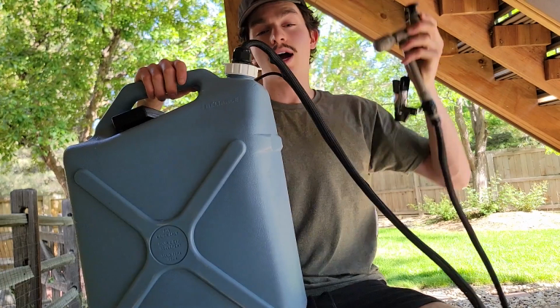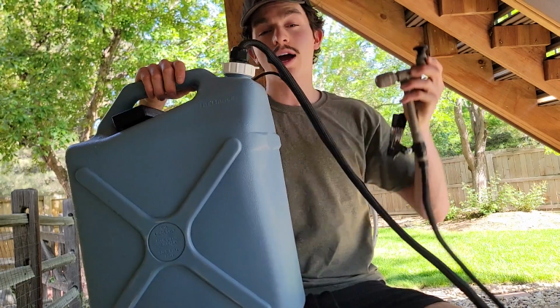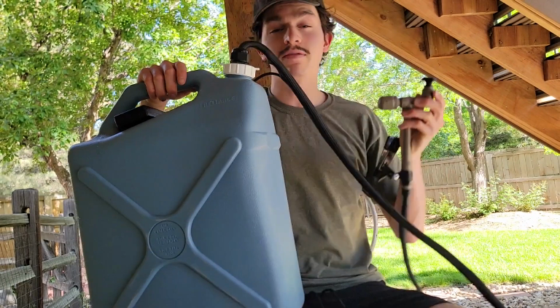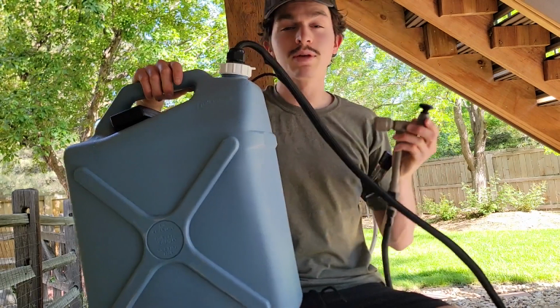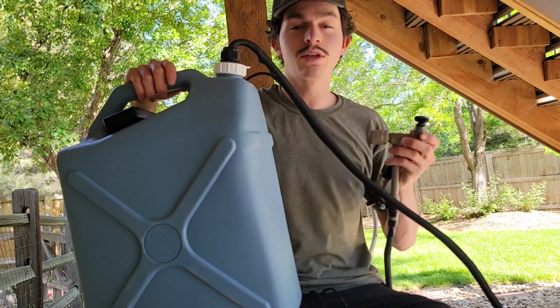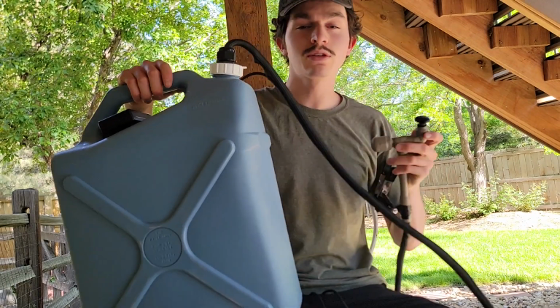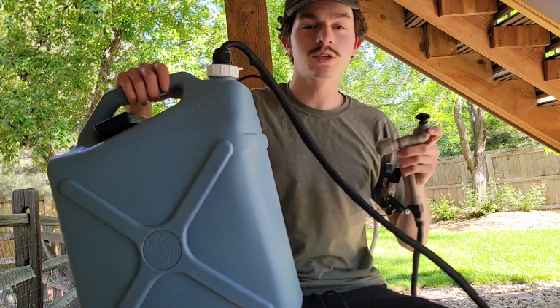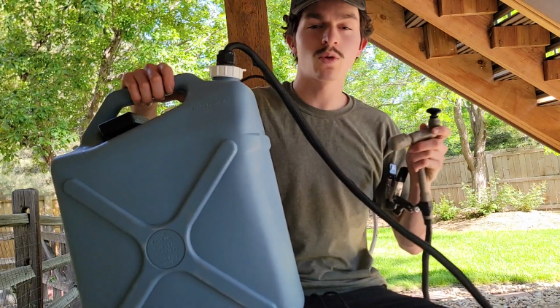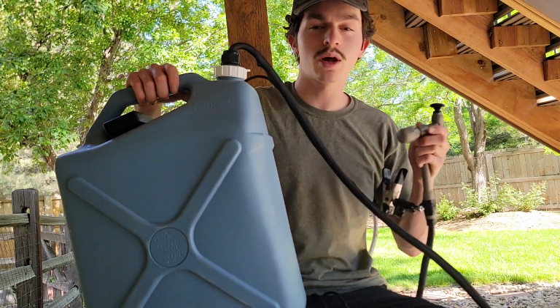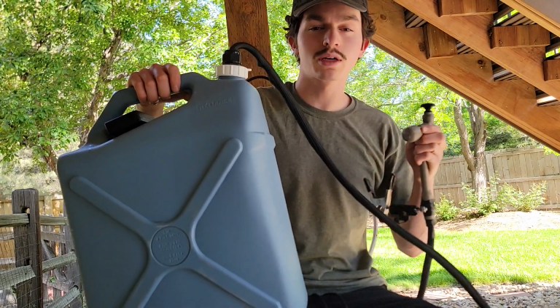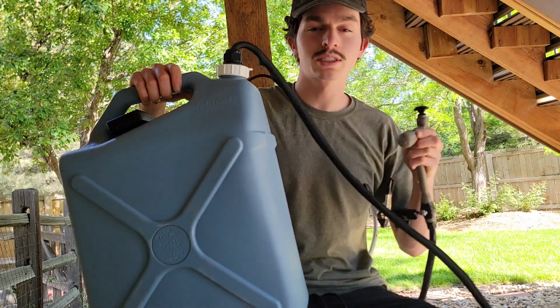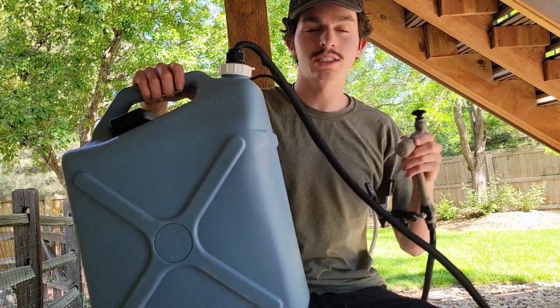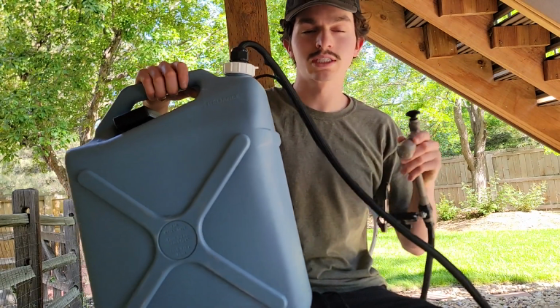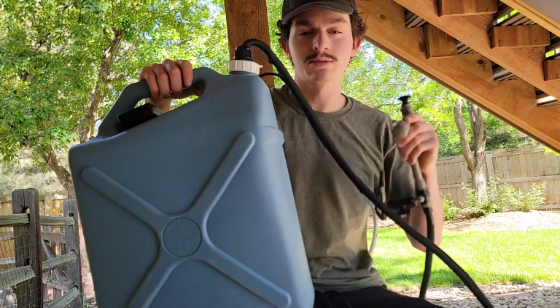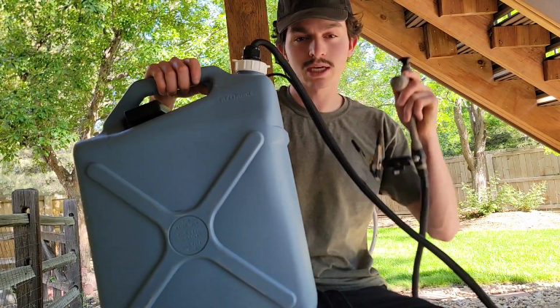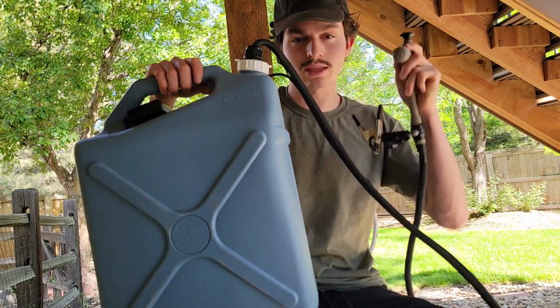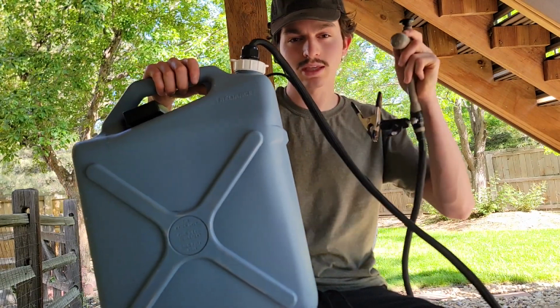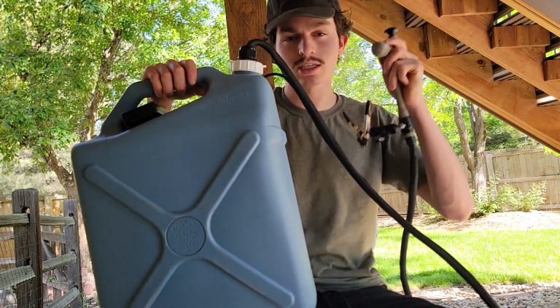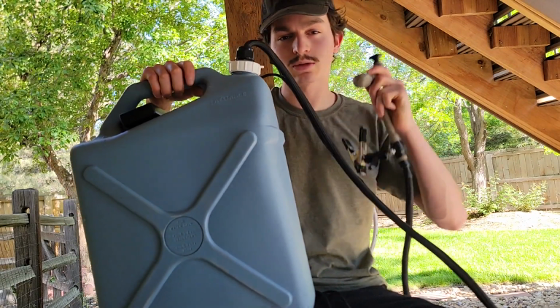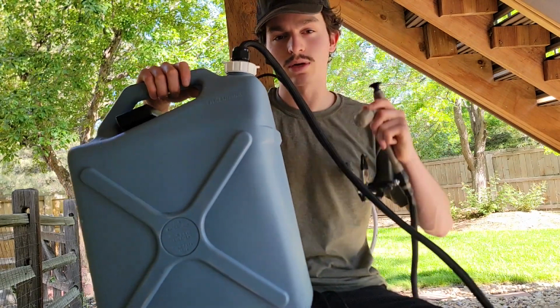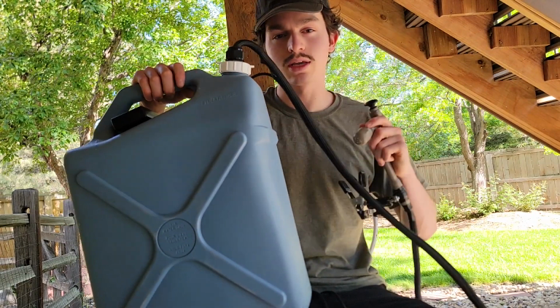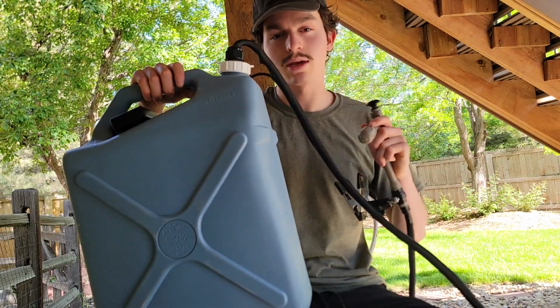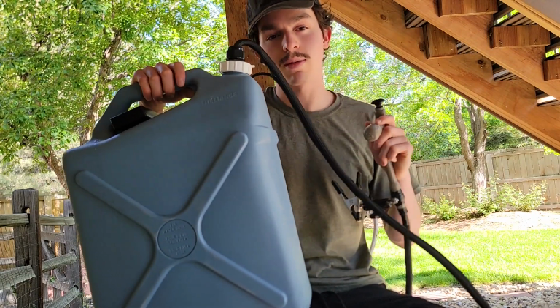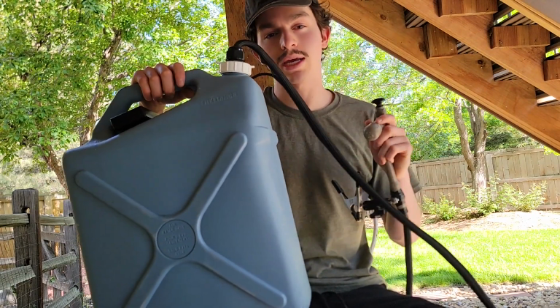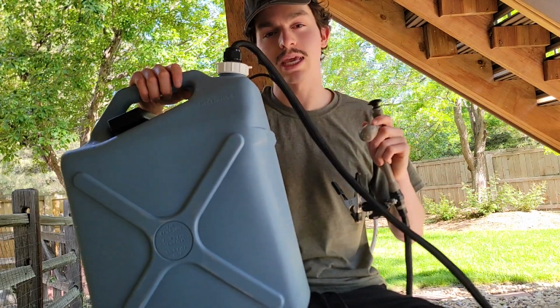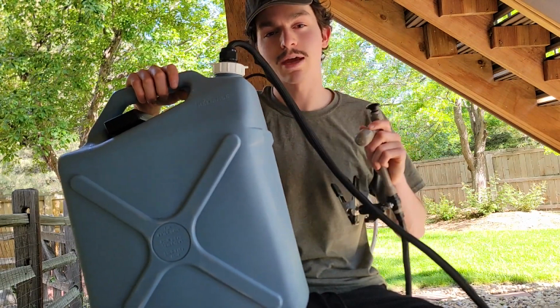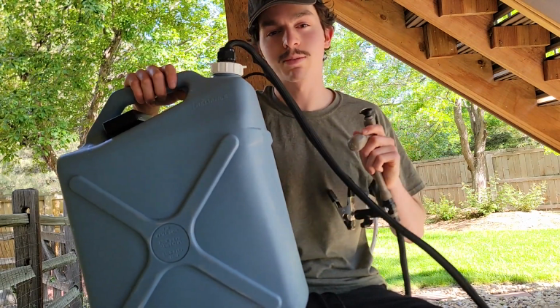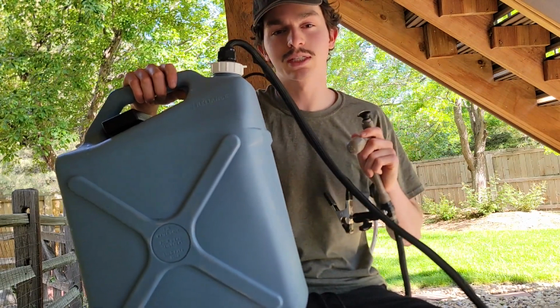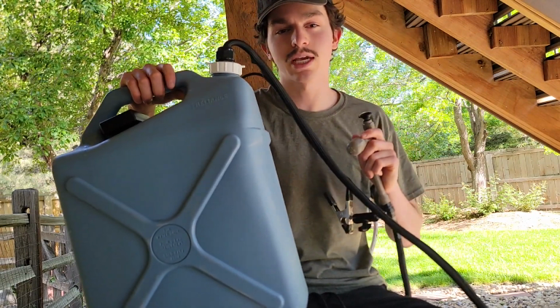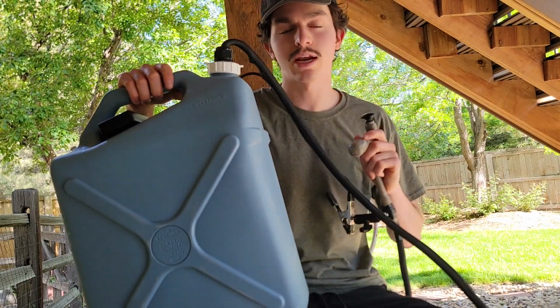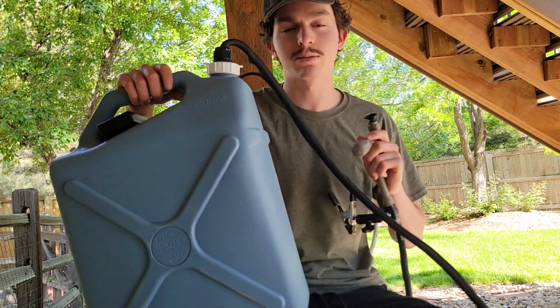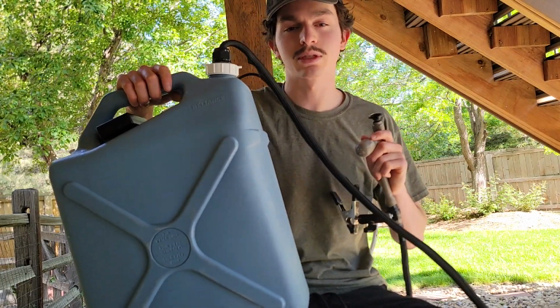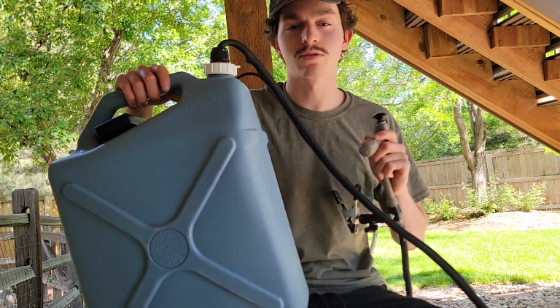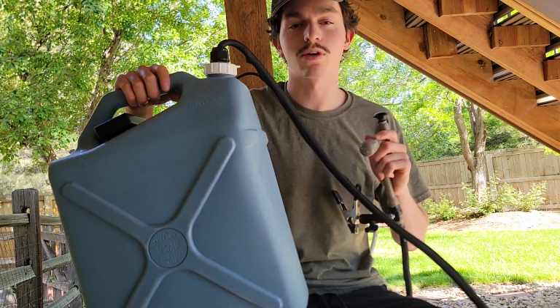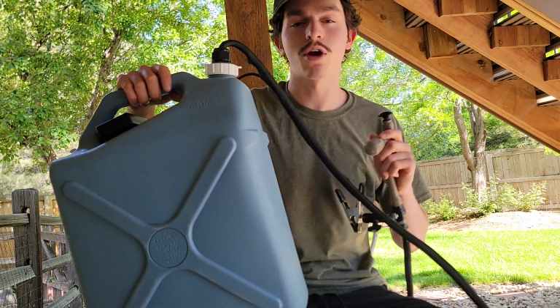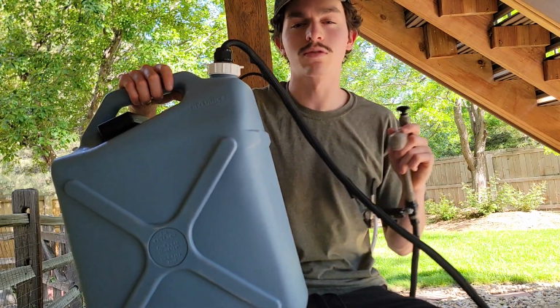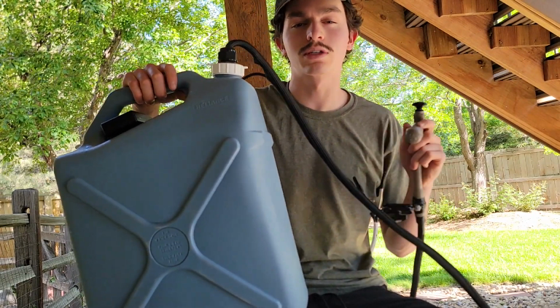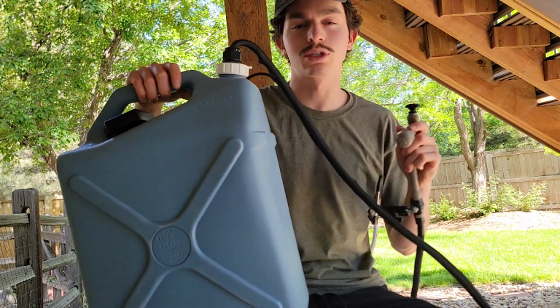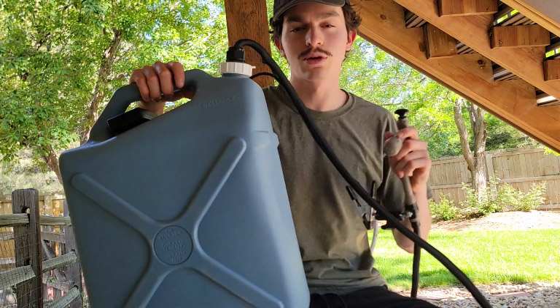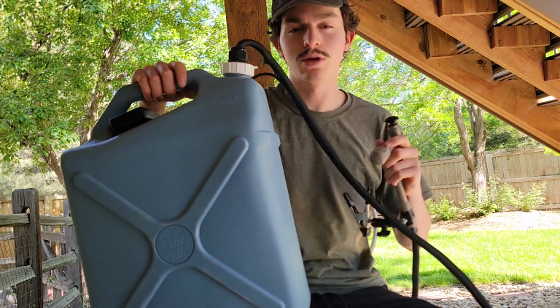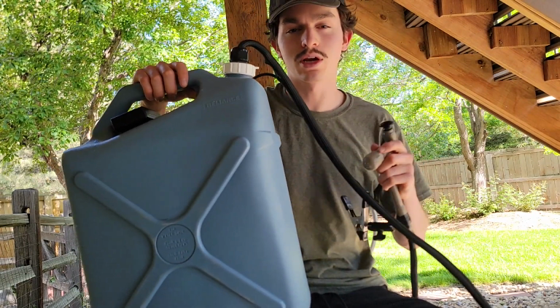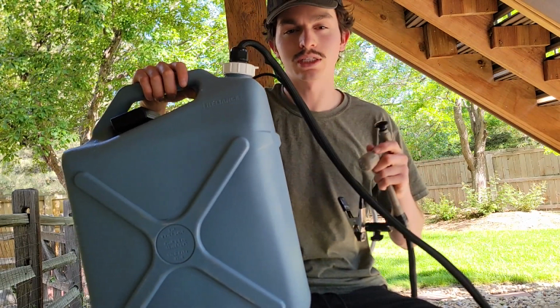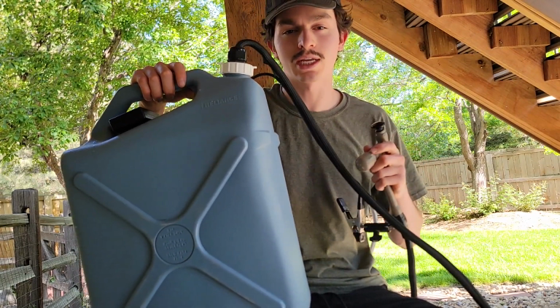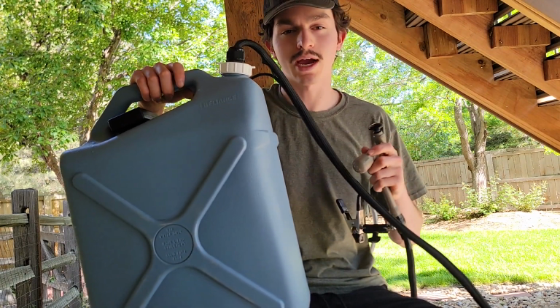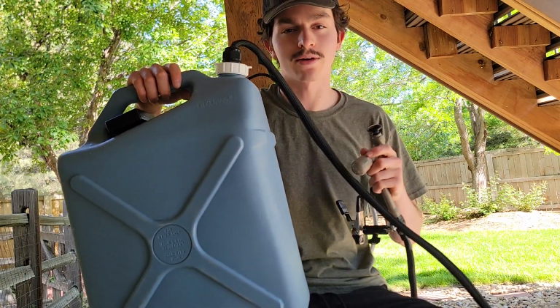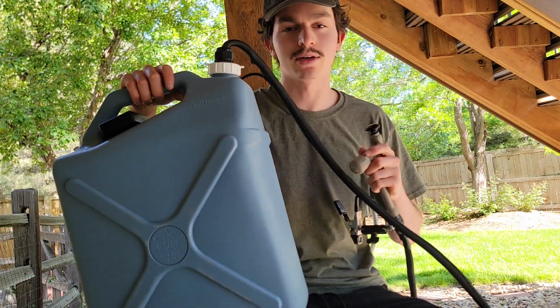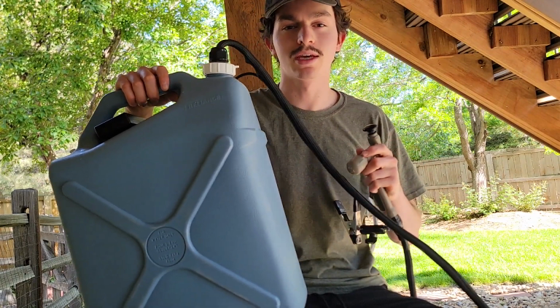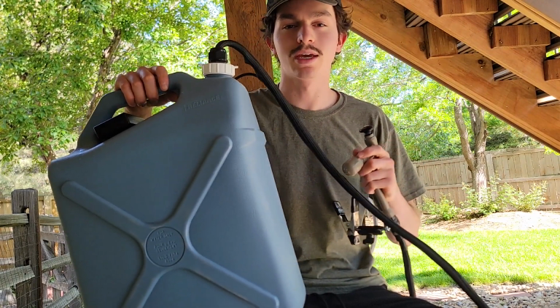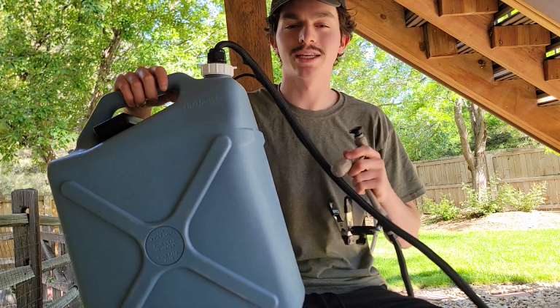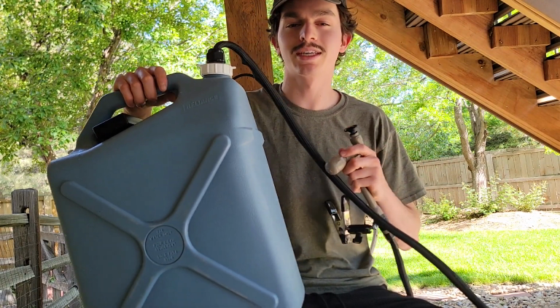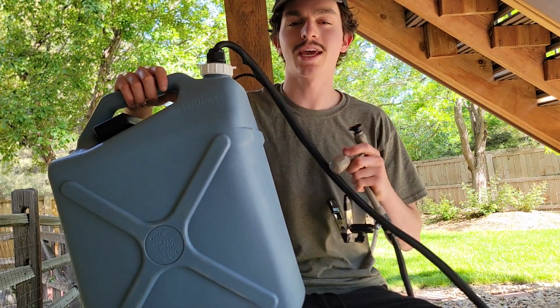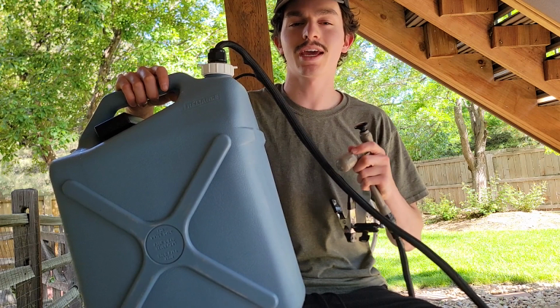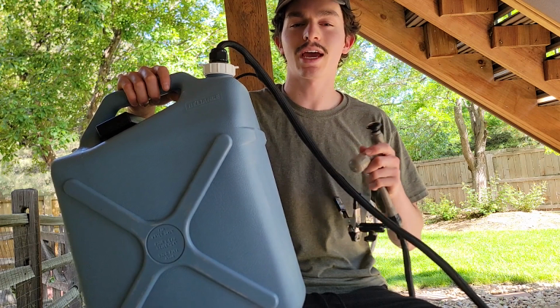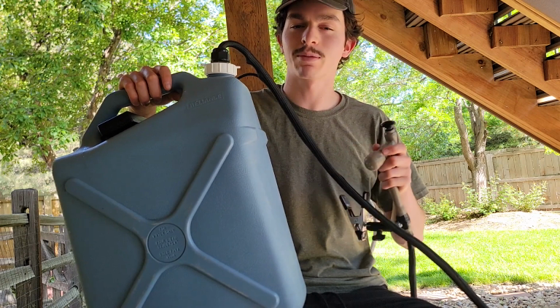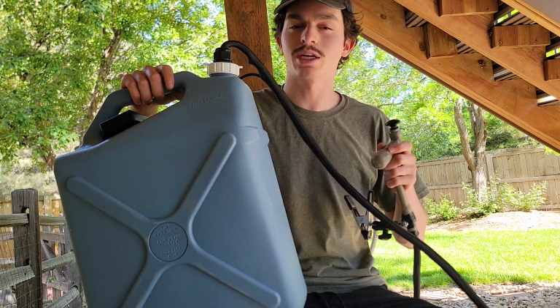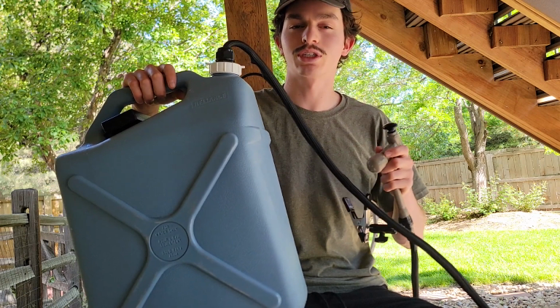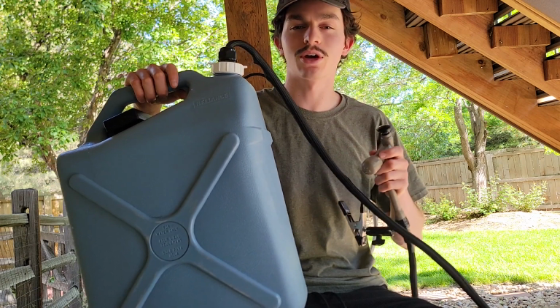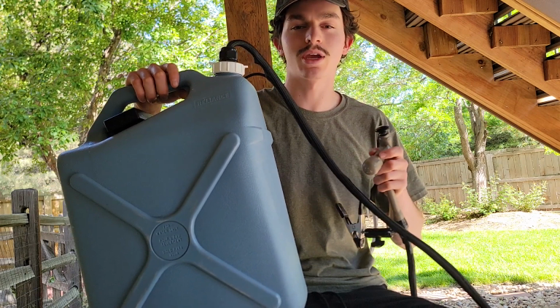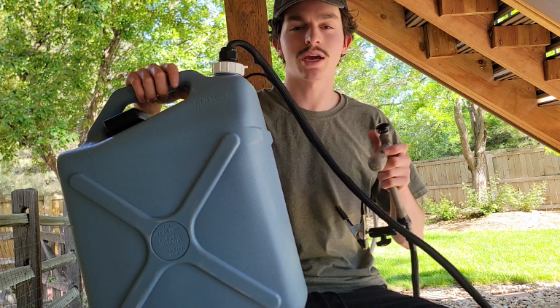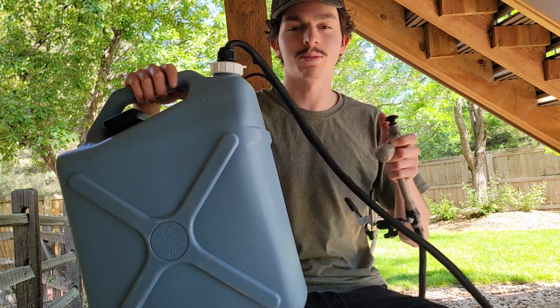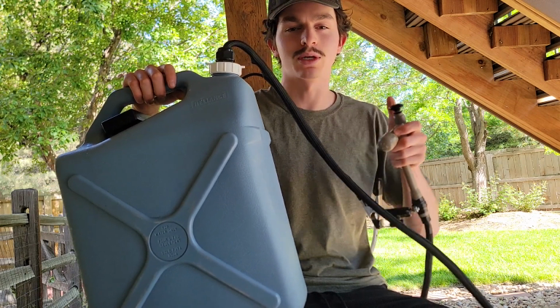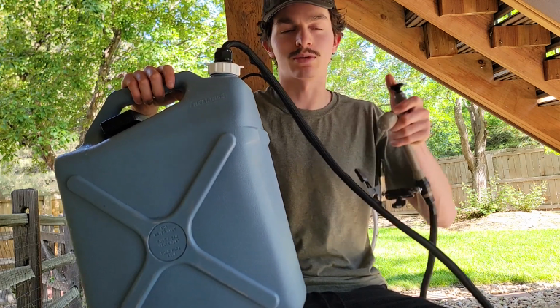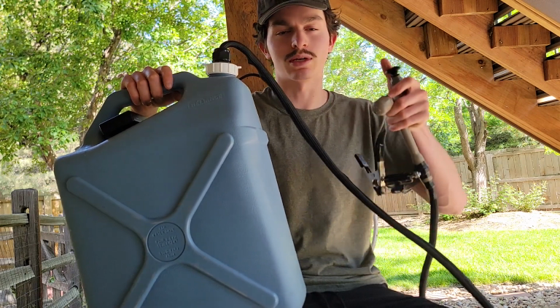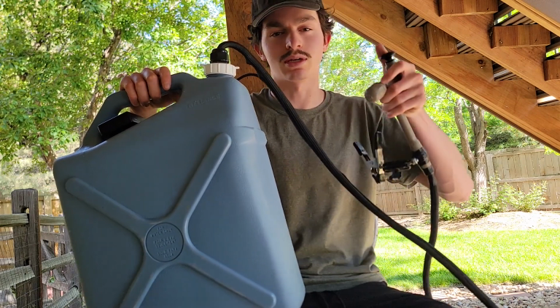I've been using water systems like this one in my camping setups for over two years now, and today I'm going to show you how to build one.